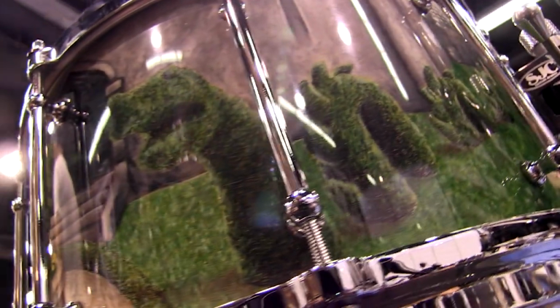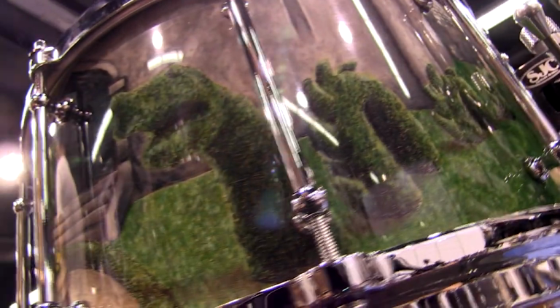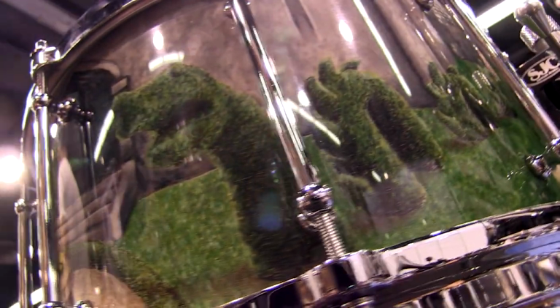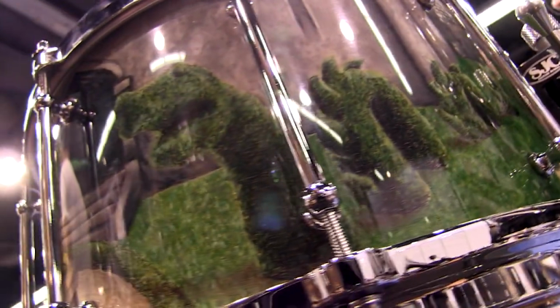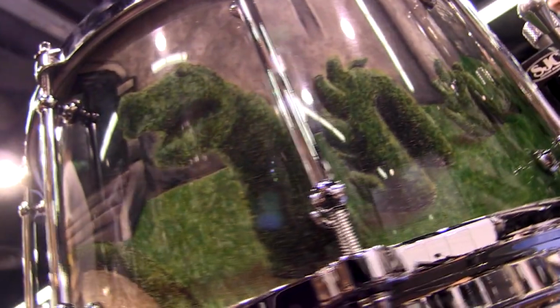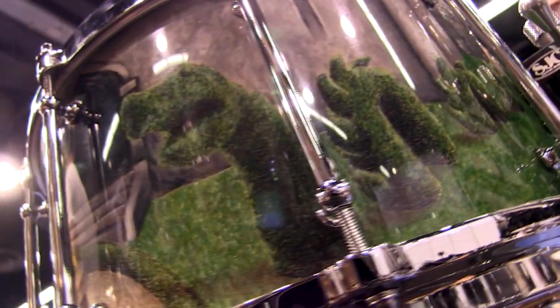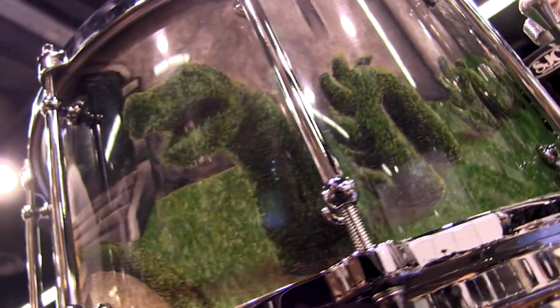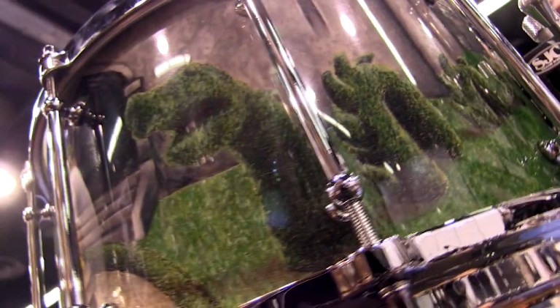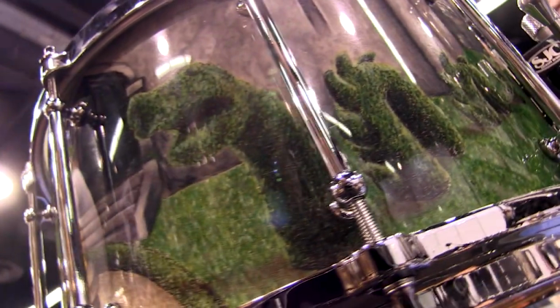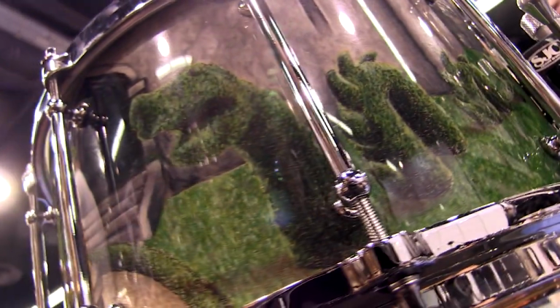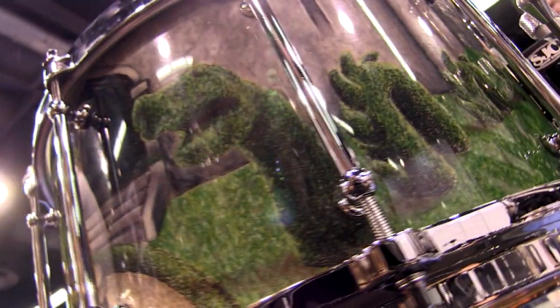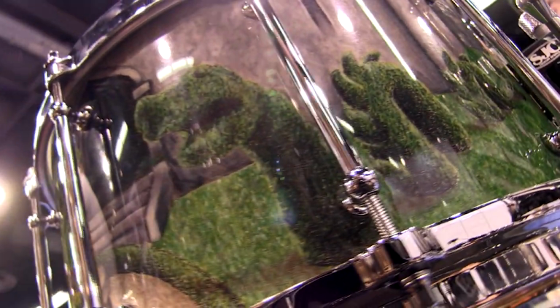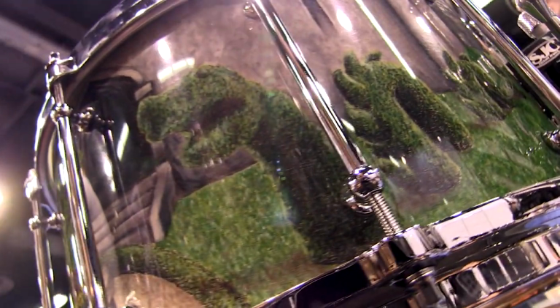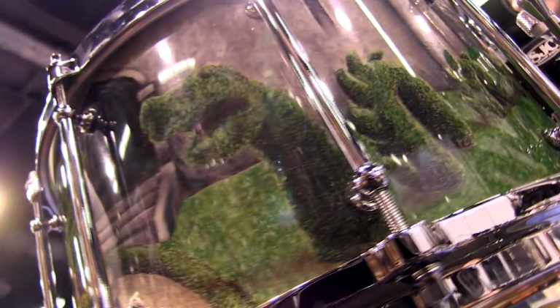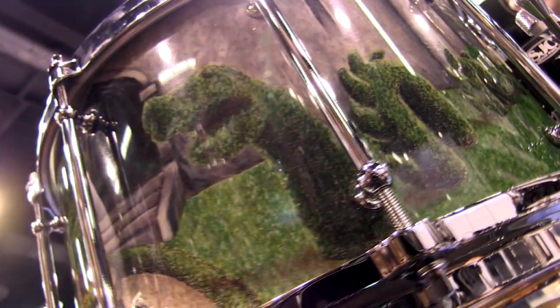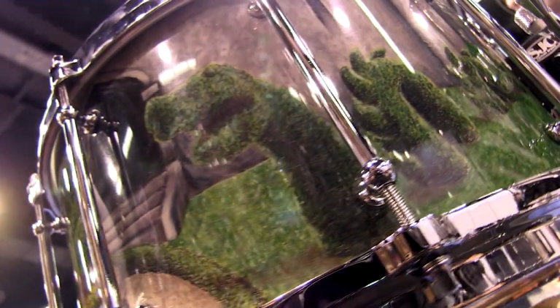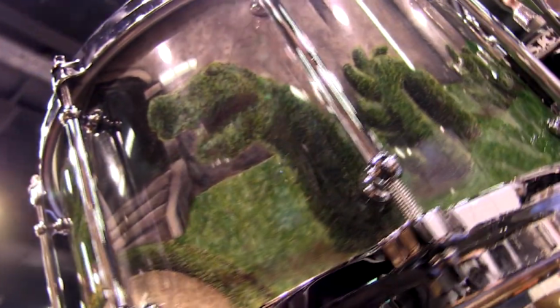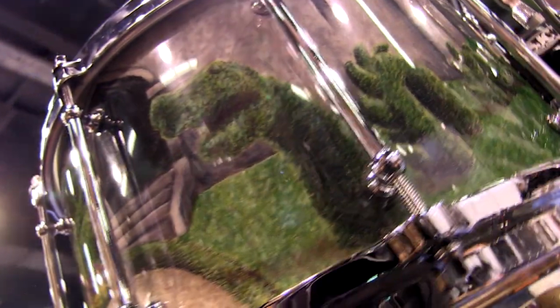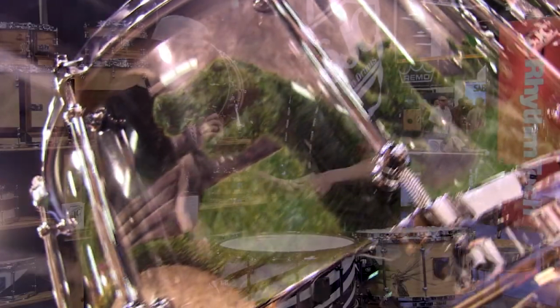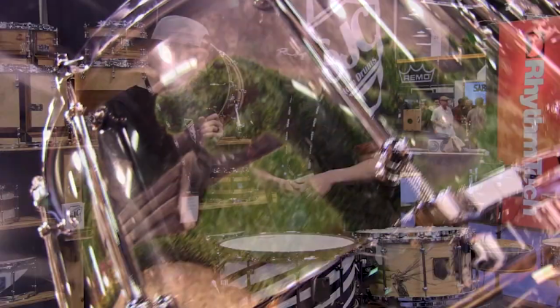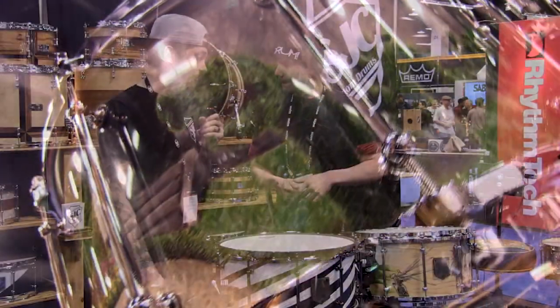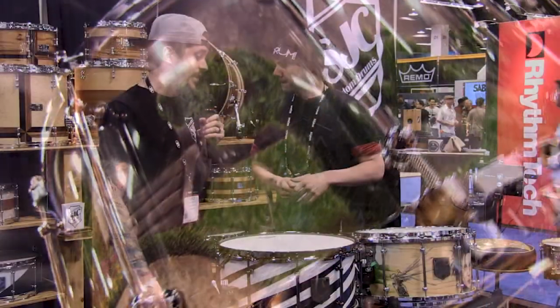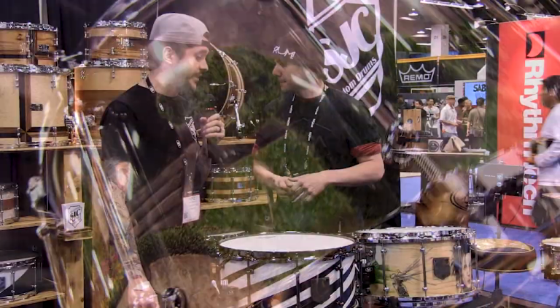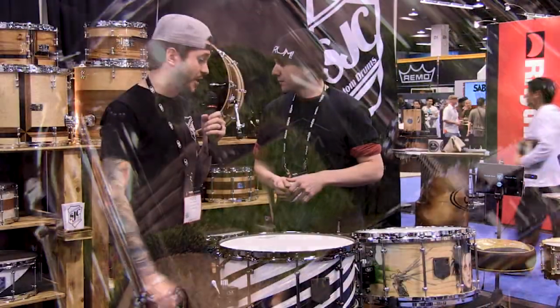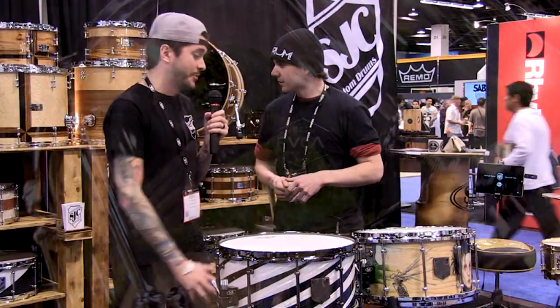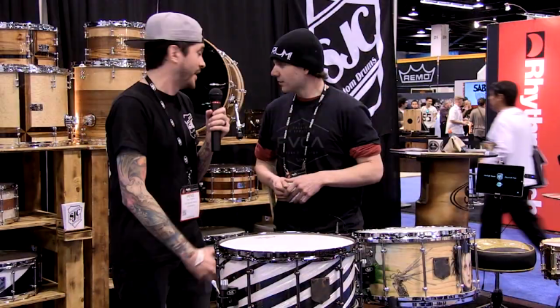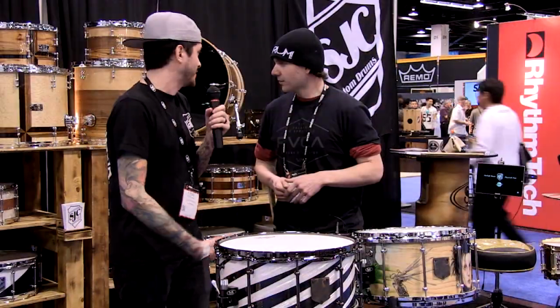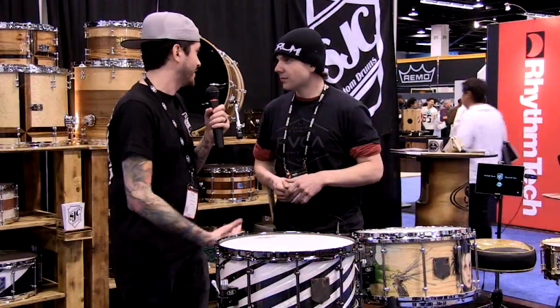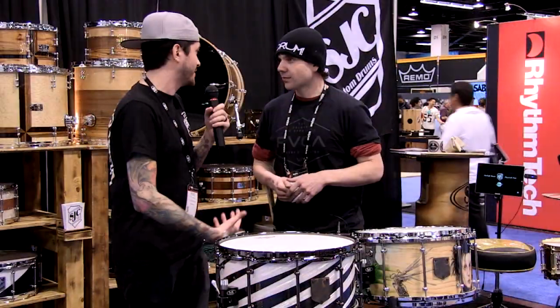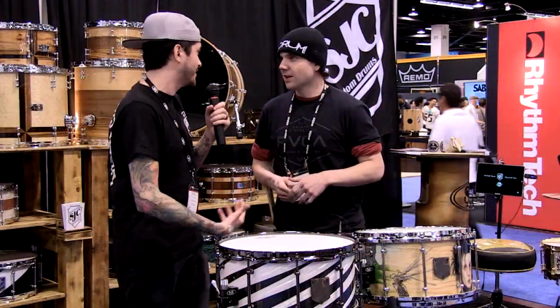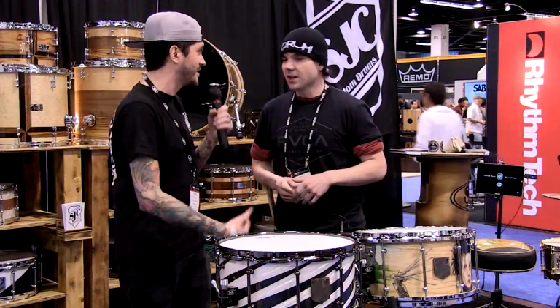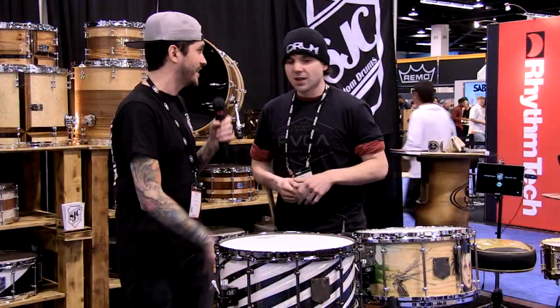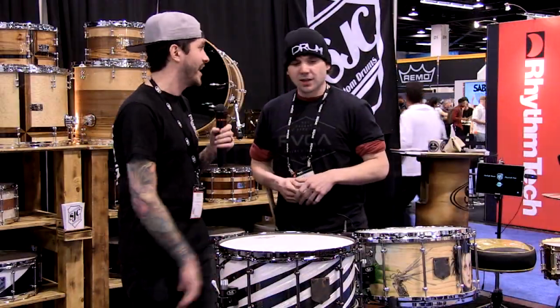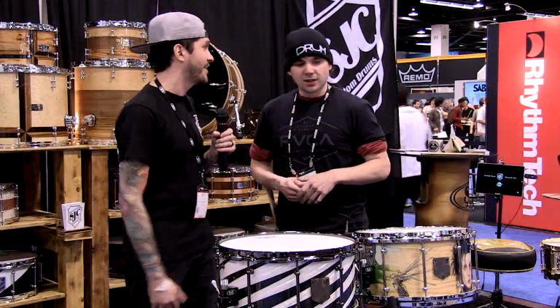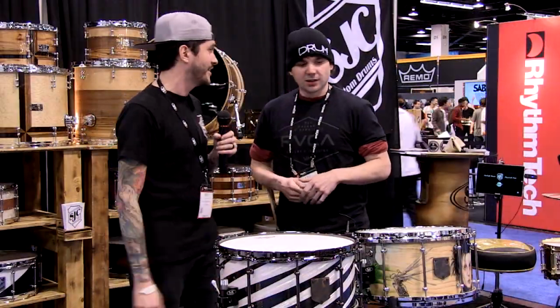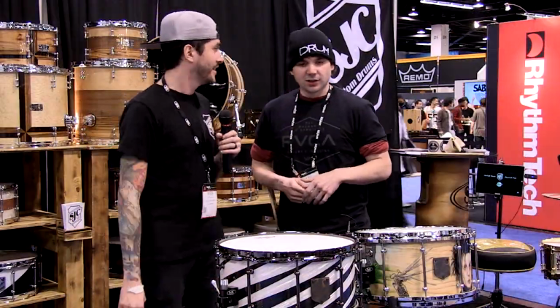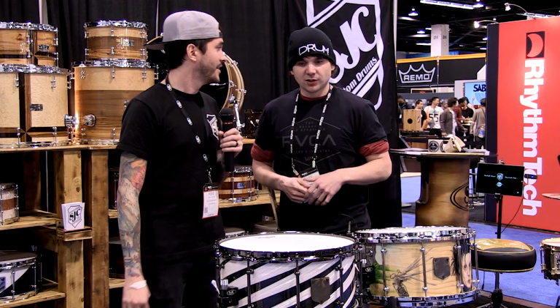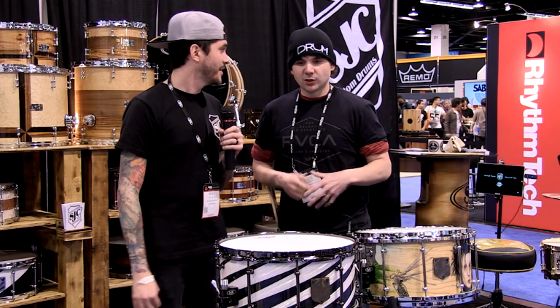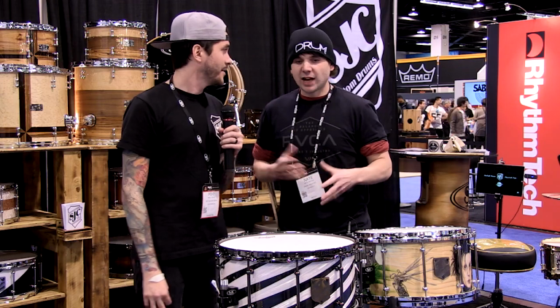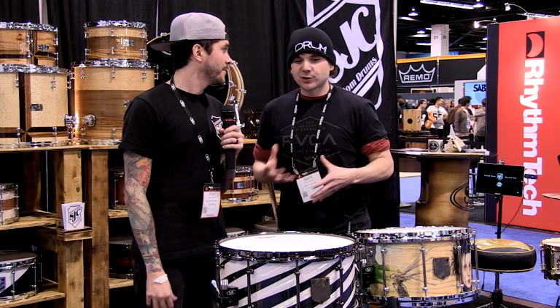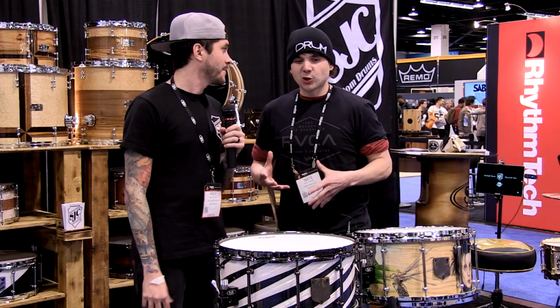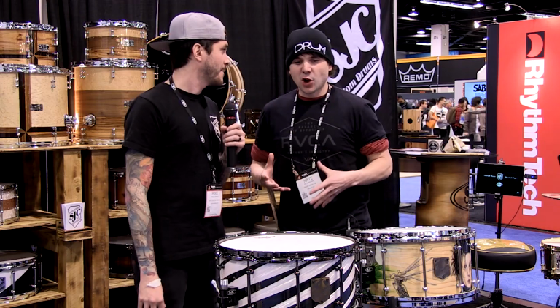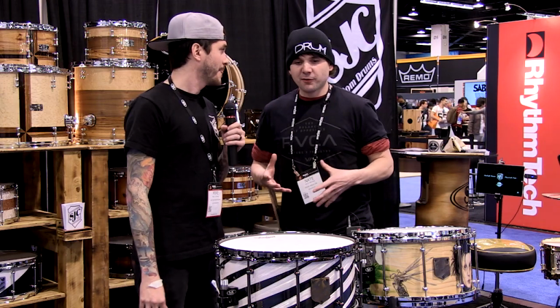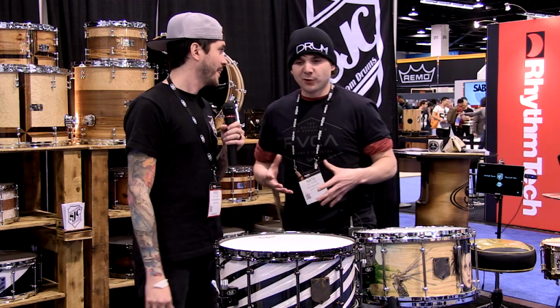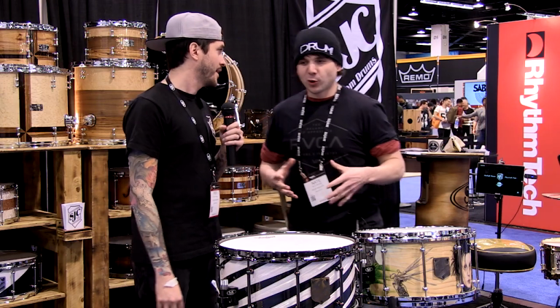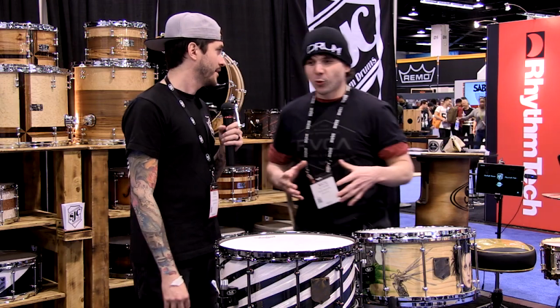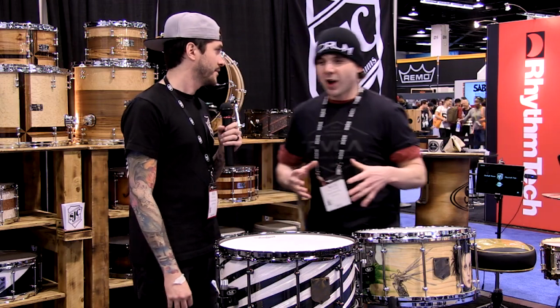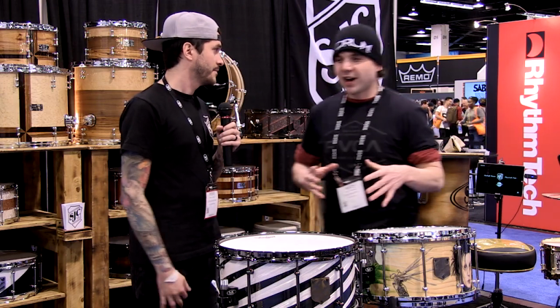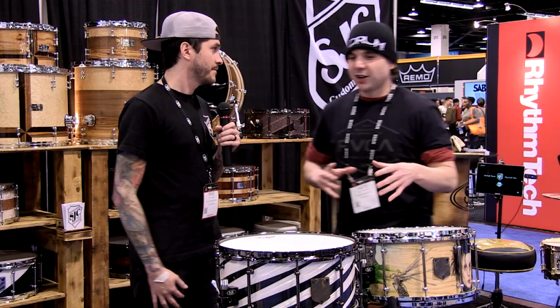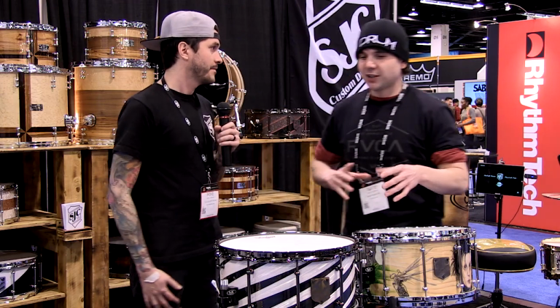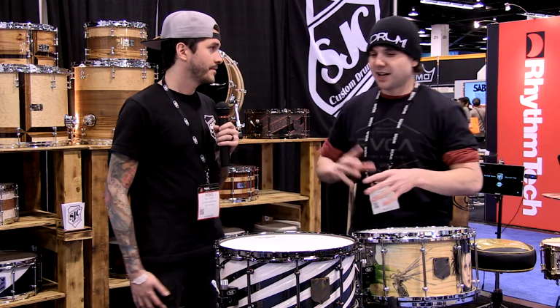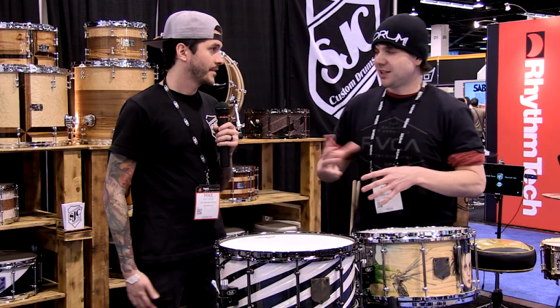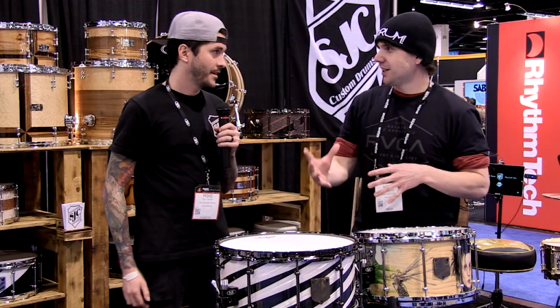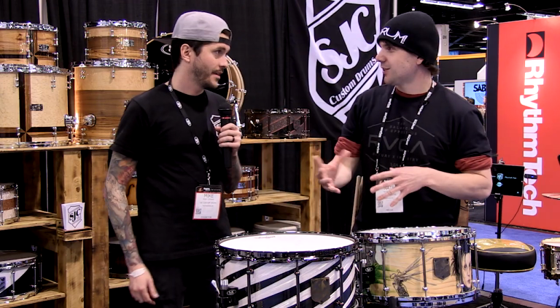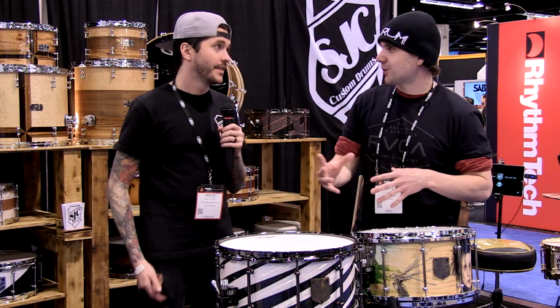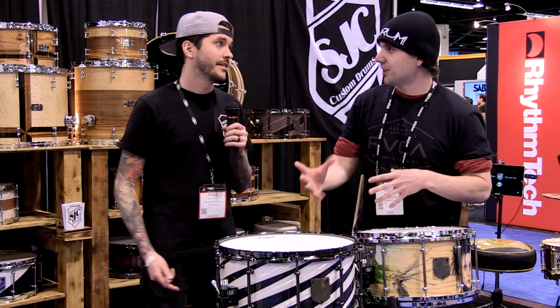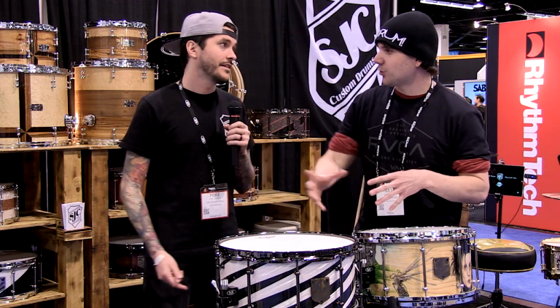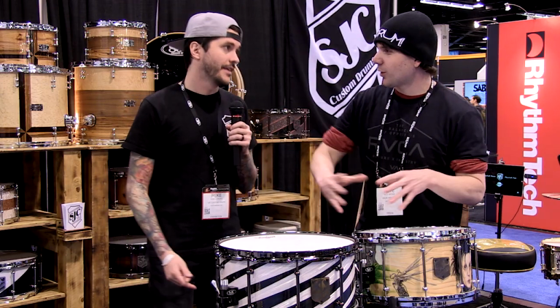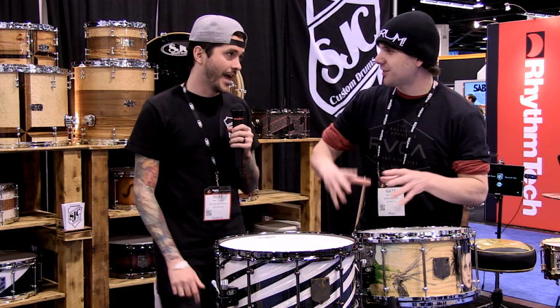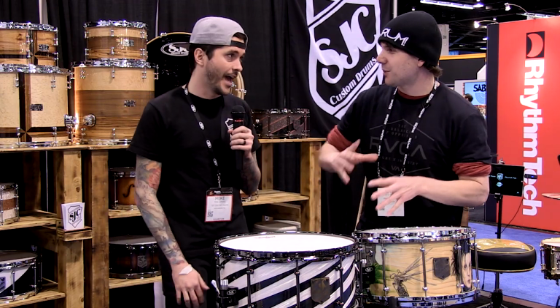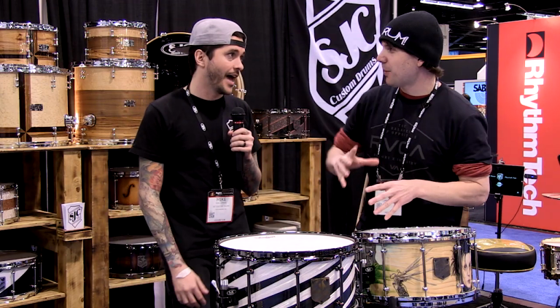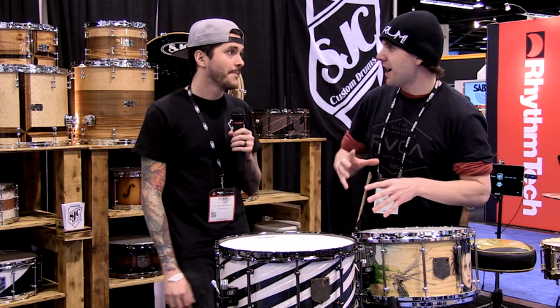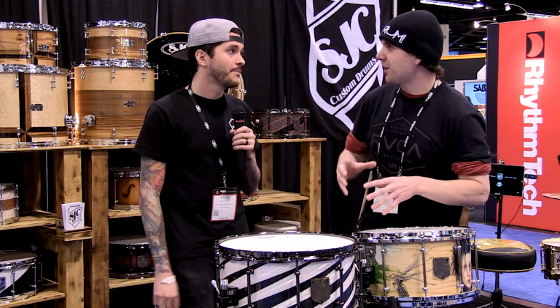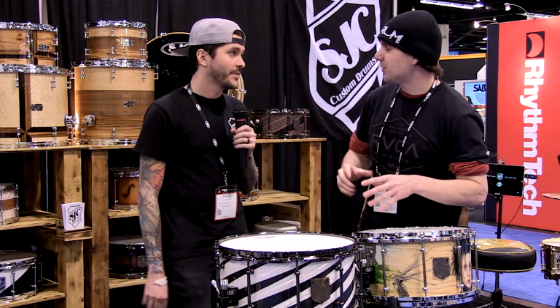It's a one-of-a-kind piece, handmade with literally colored pencils. SJC is known for their wild ideas and crazy patterns.